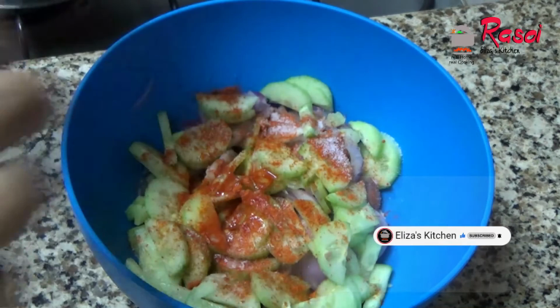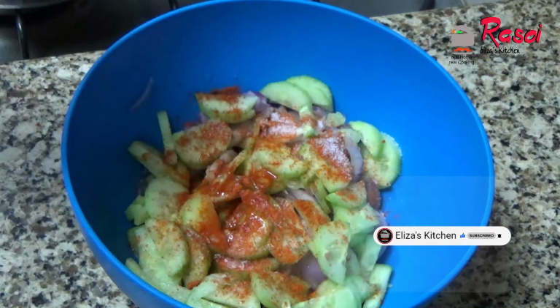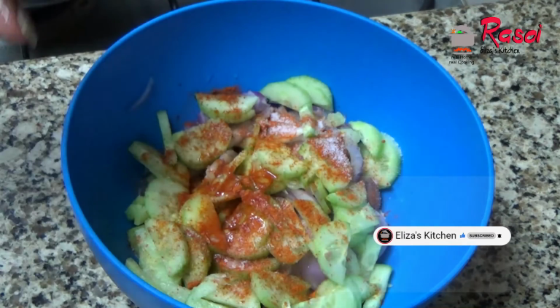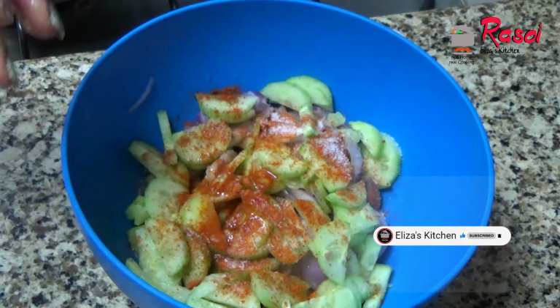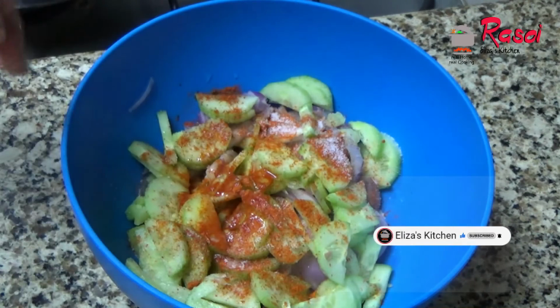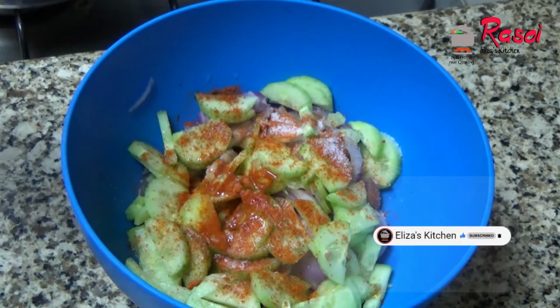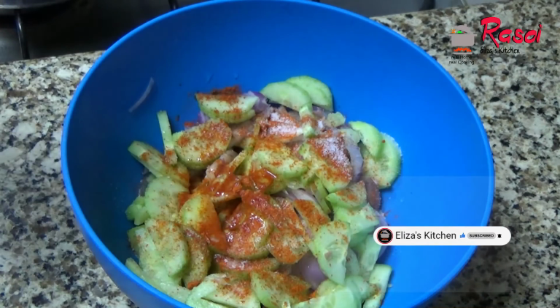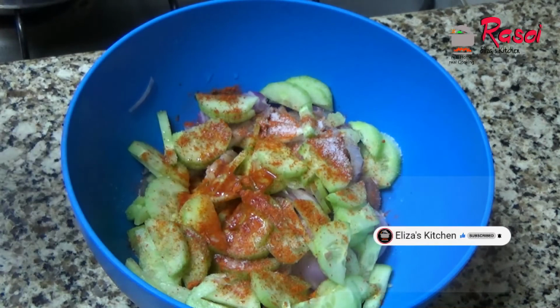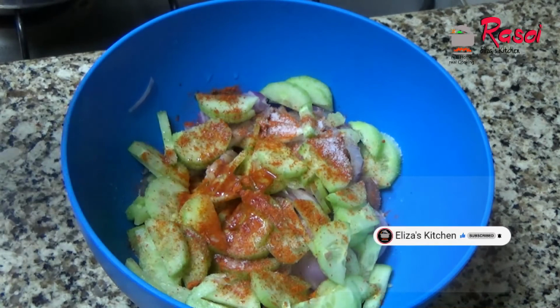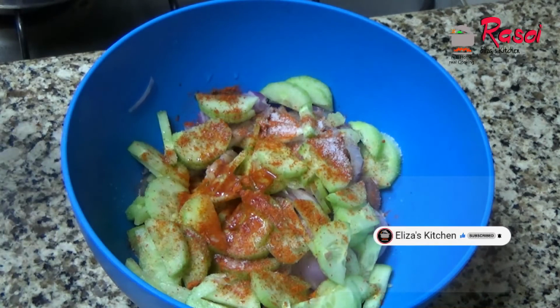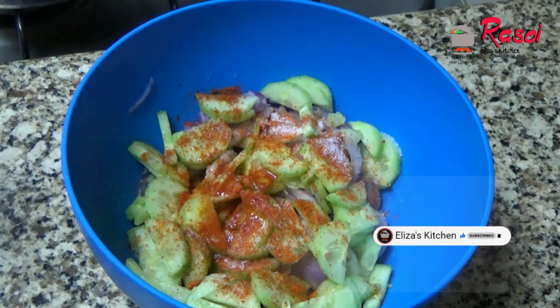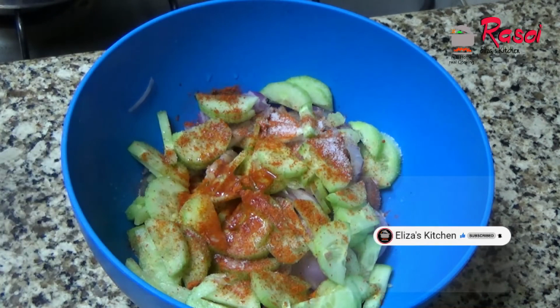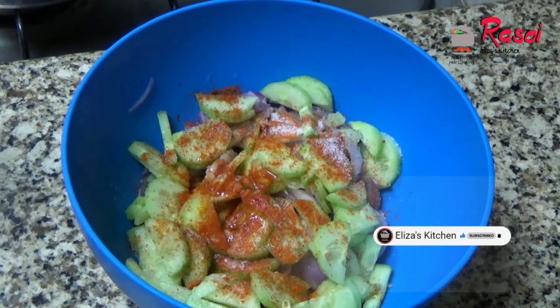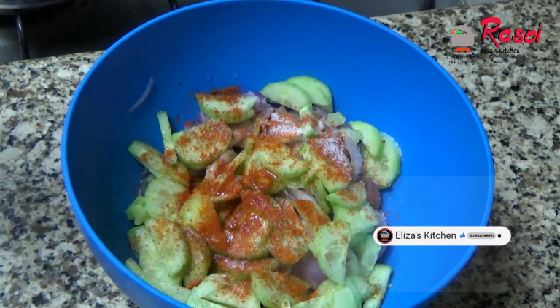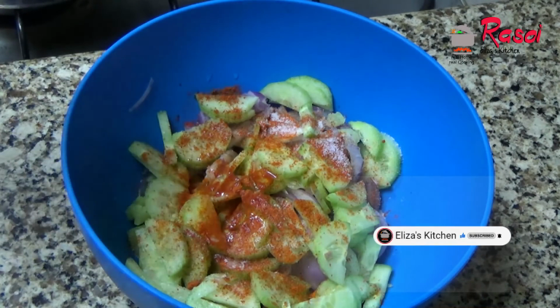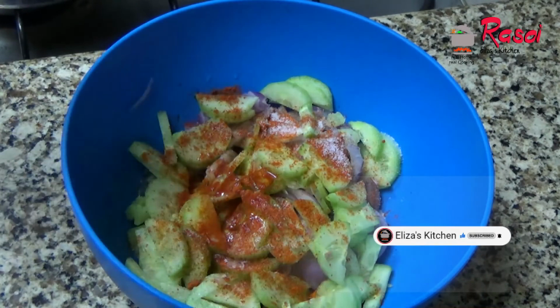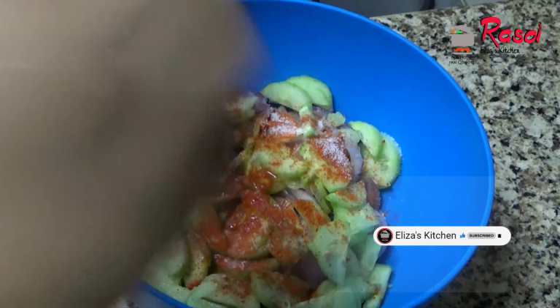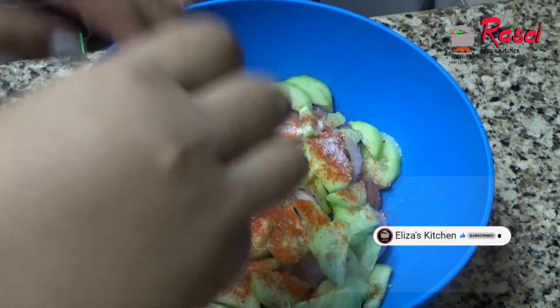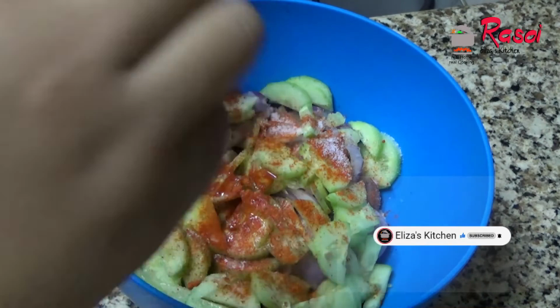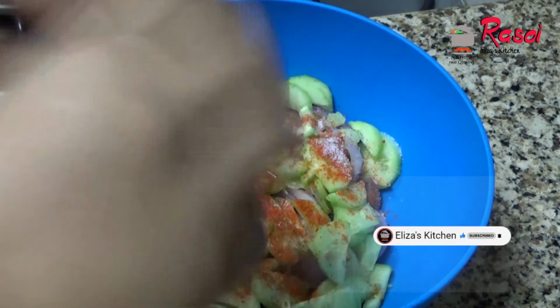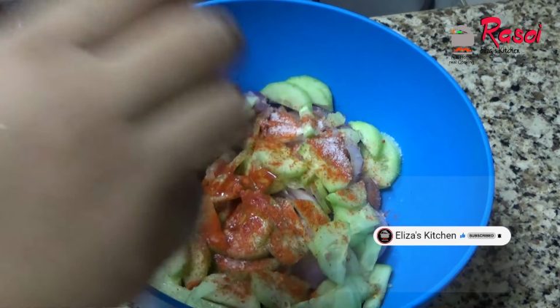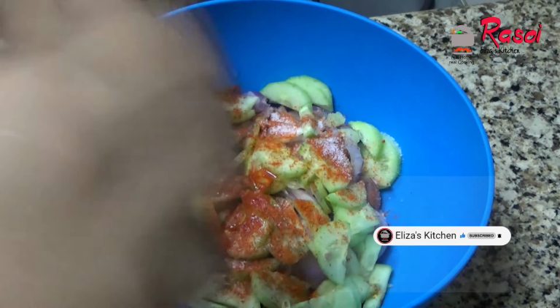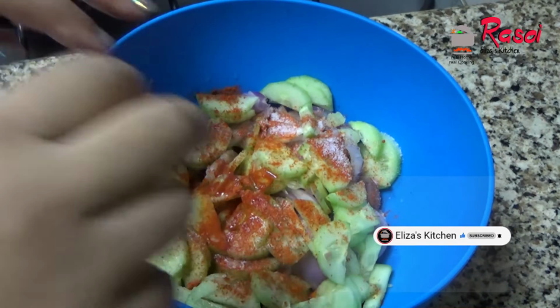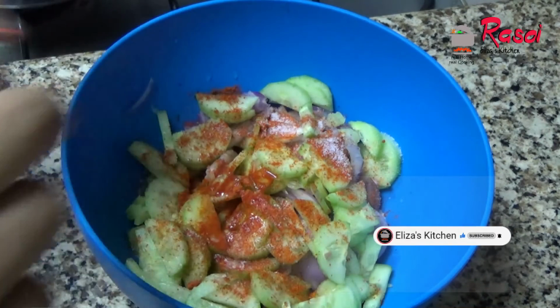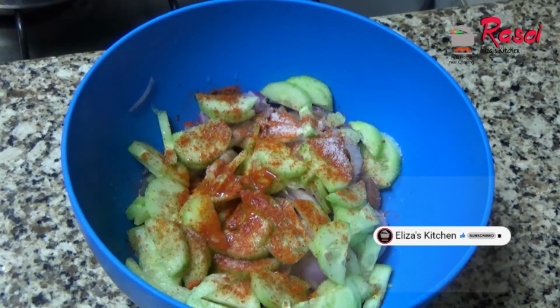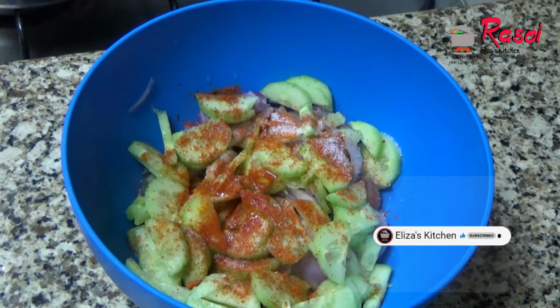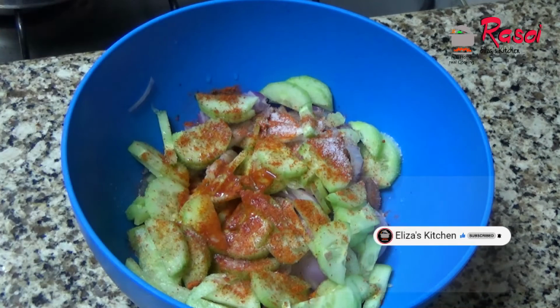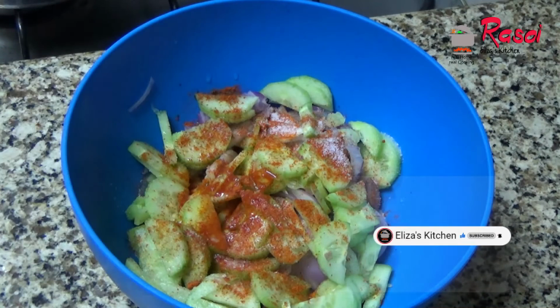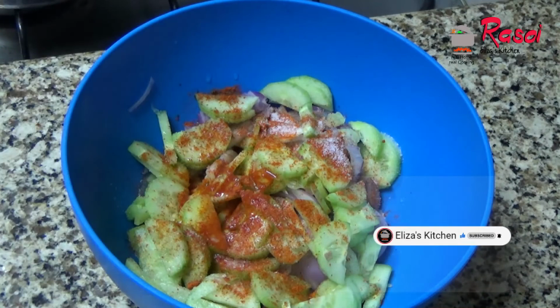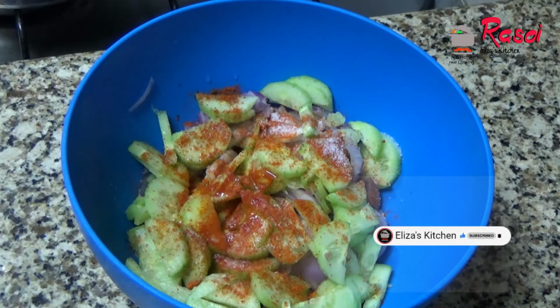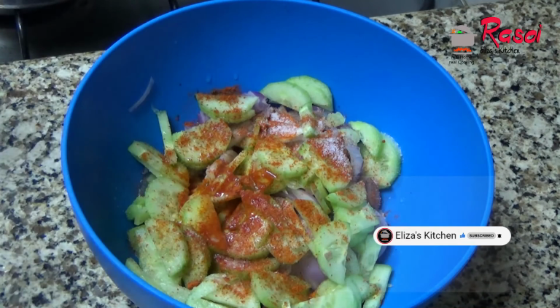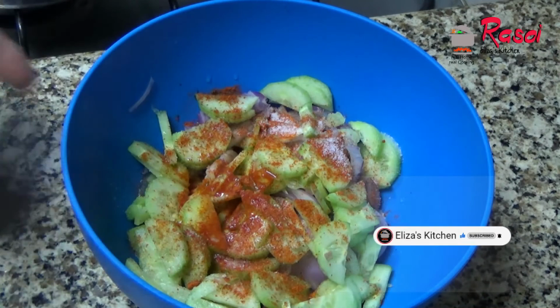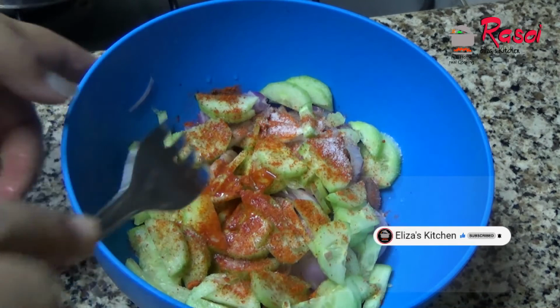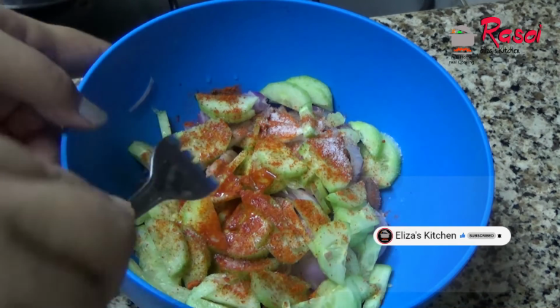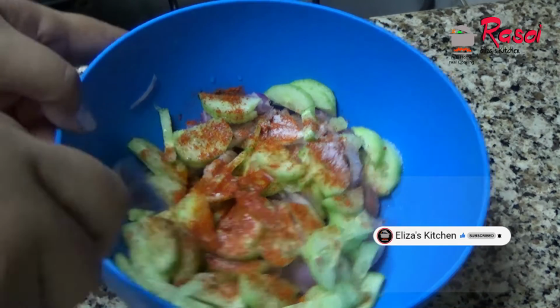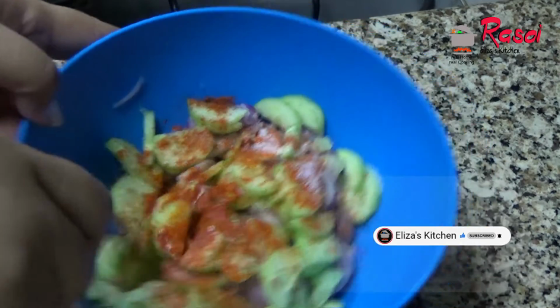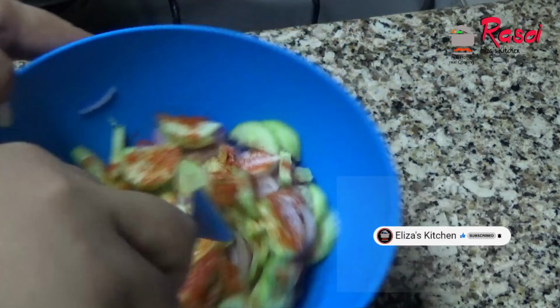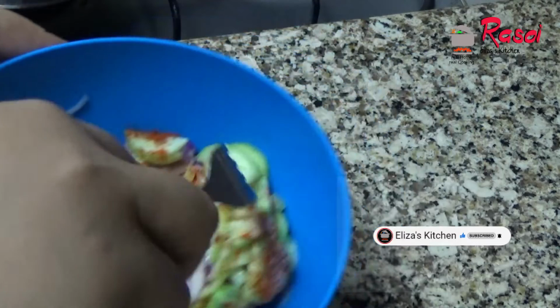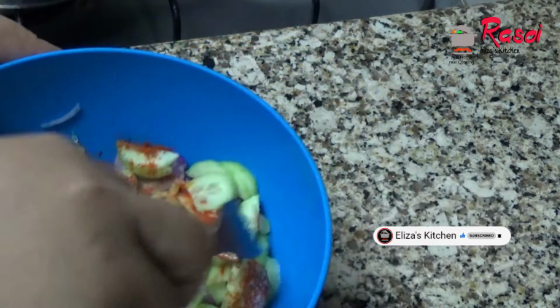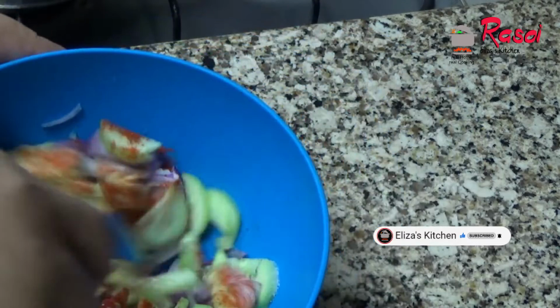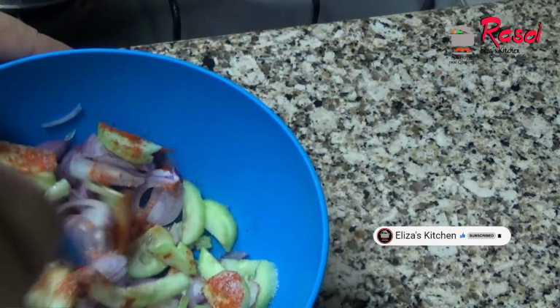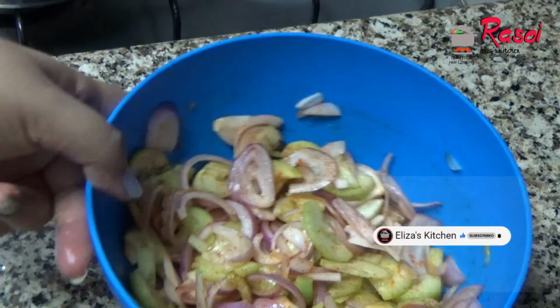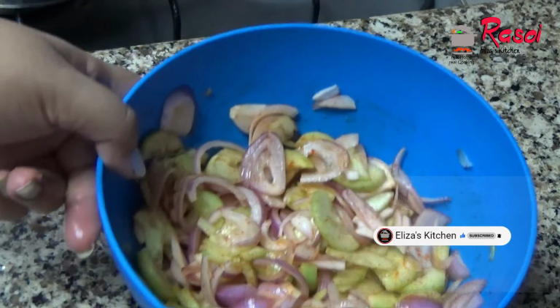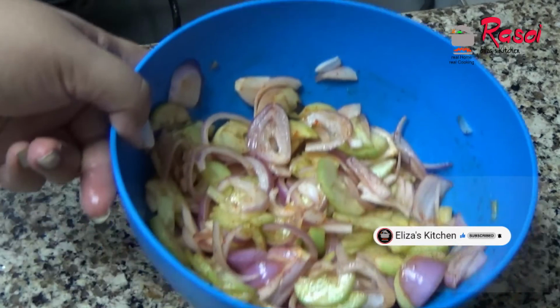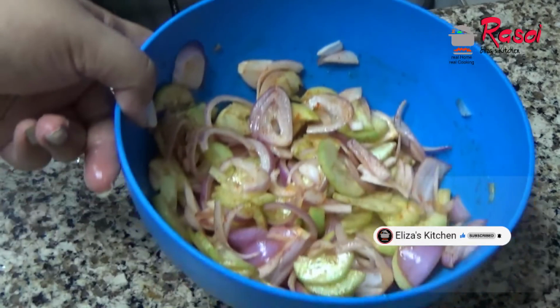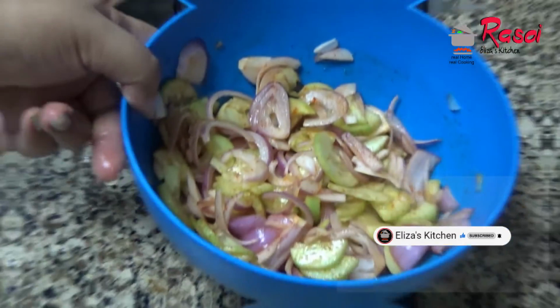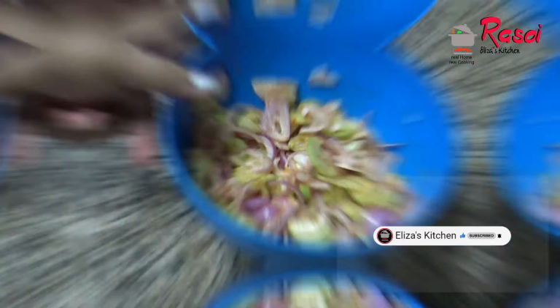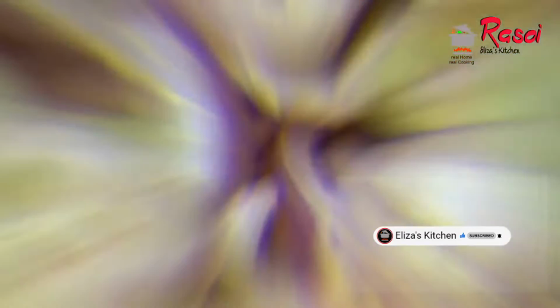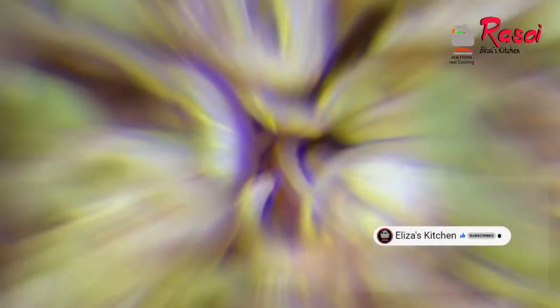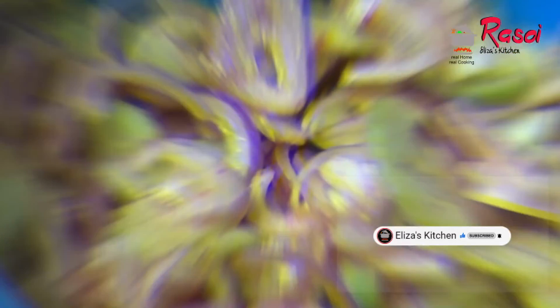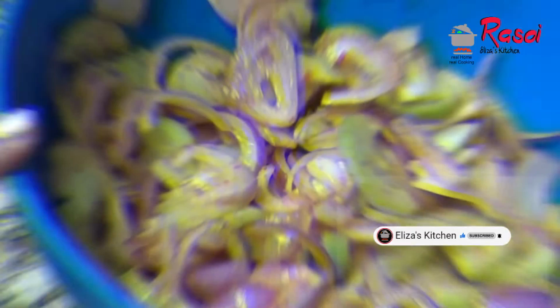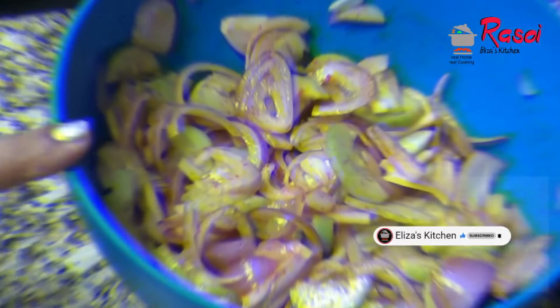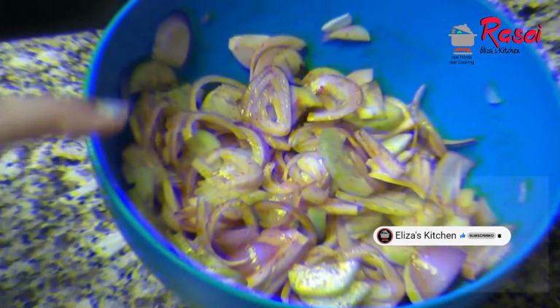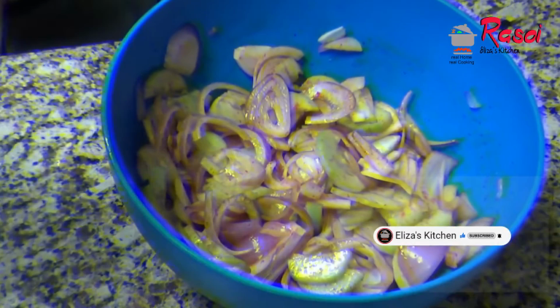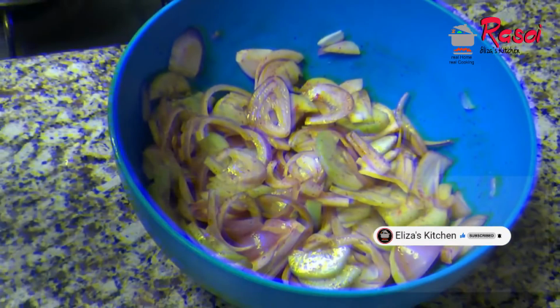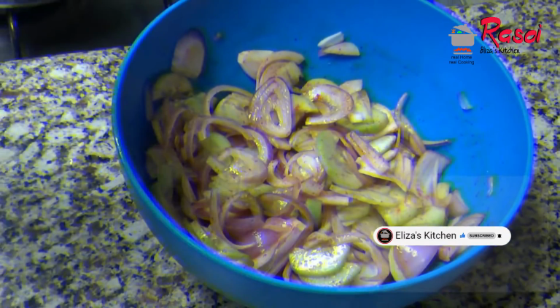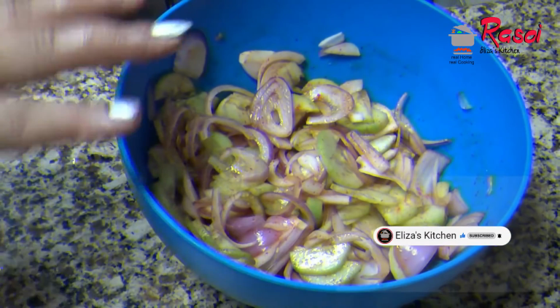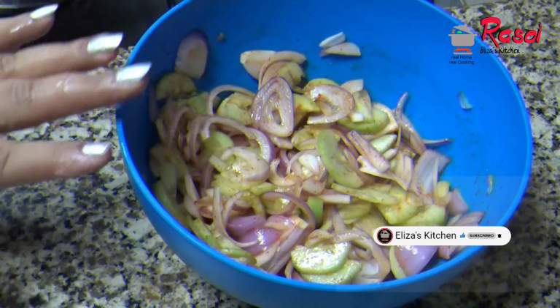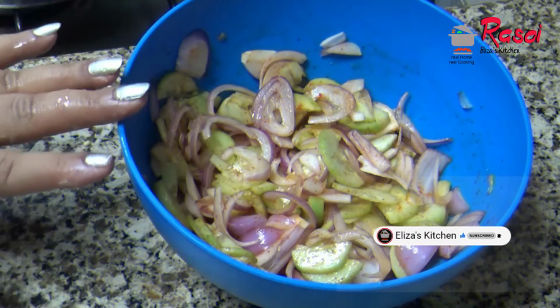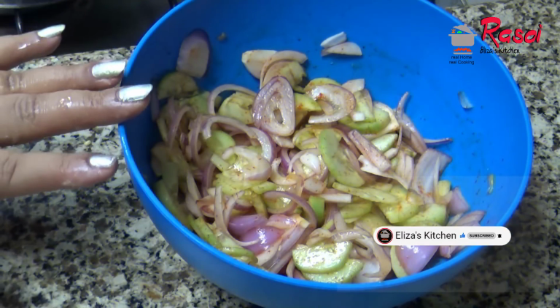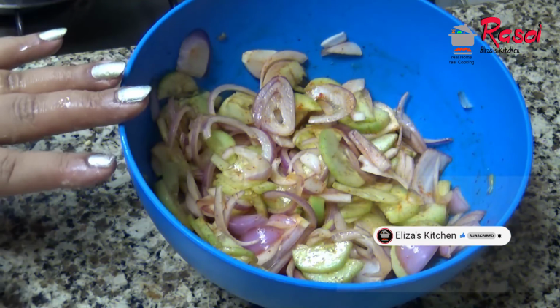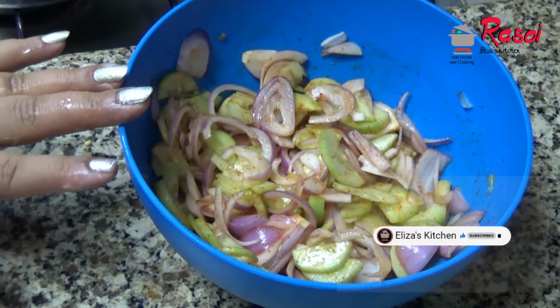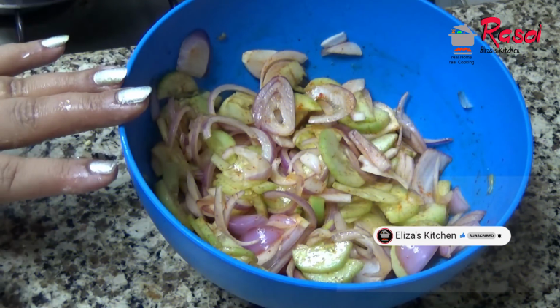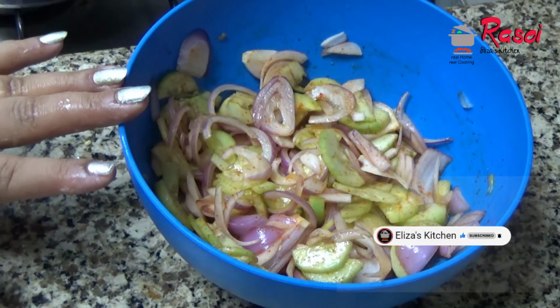If you like it more tangy, you can put more lemon juice. Just mix it well. Please try this and give your feedback regarding my recipes.